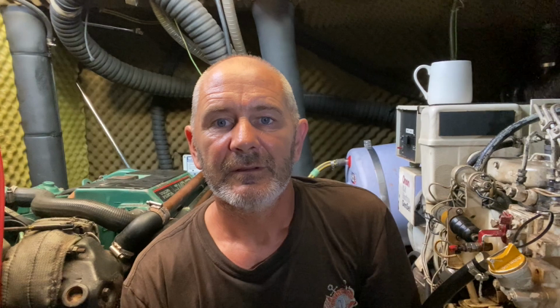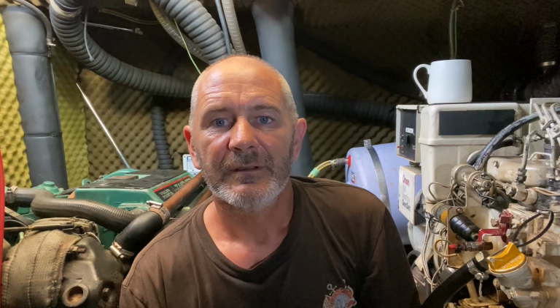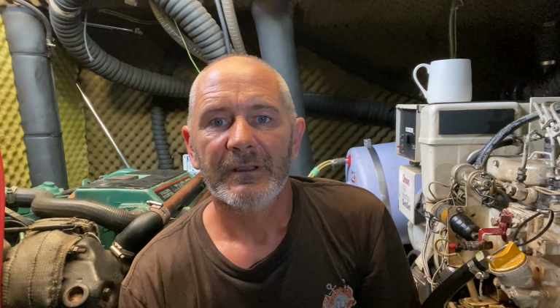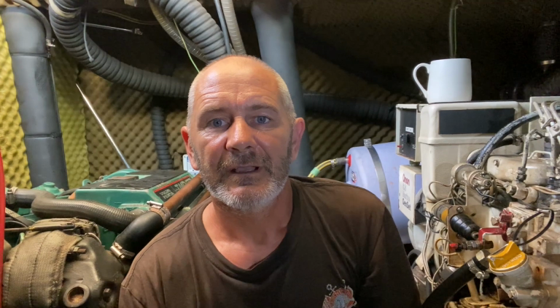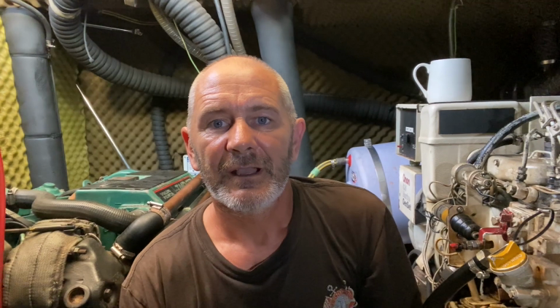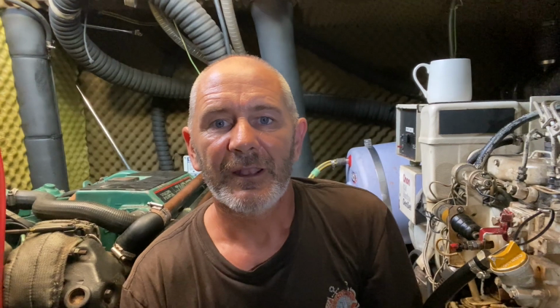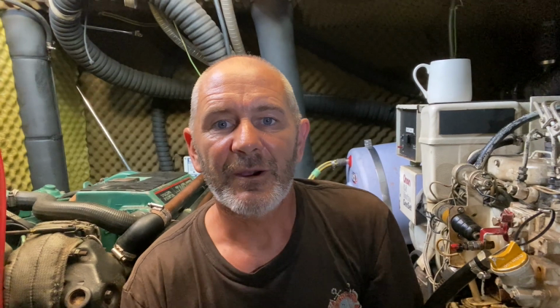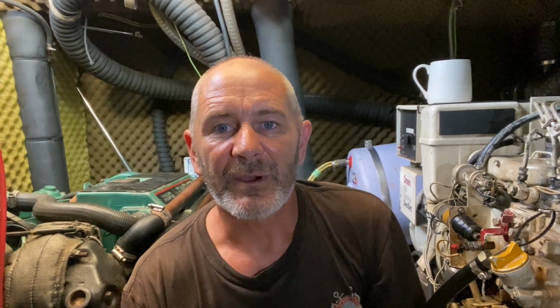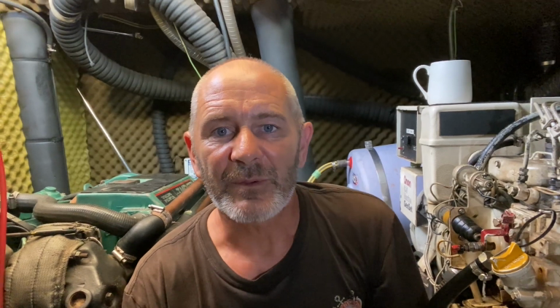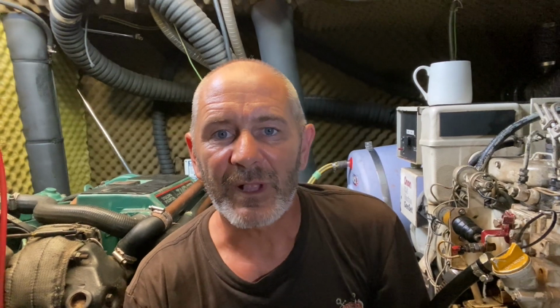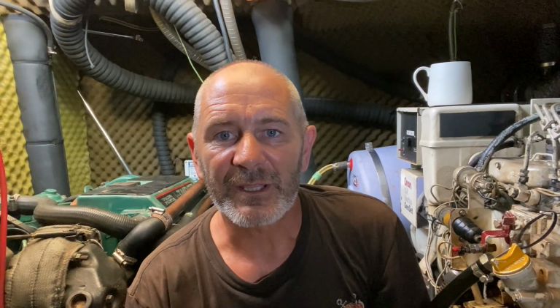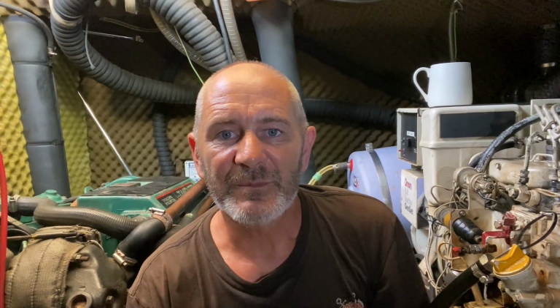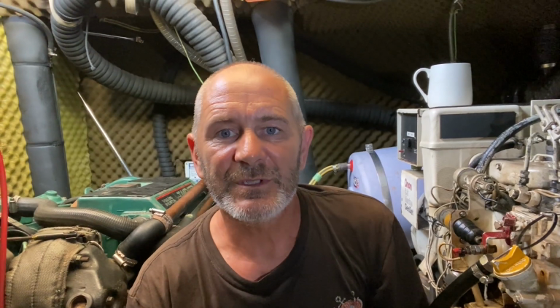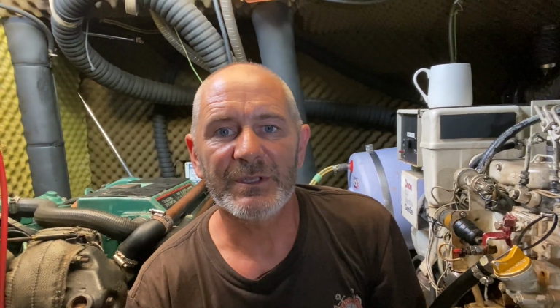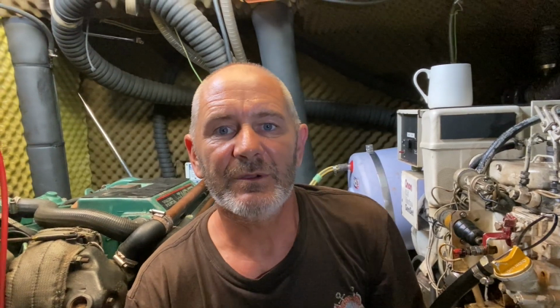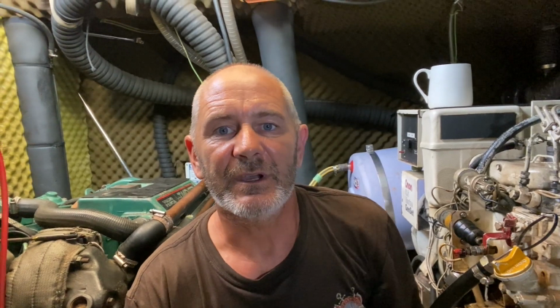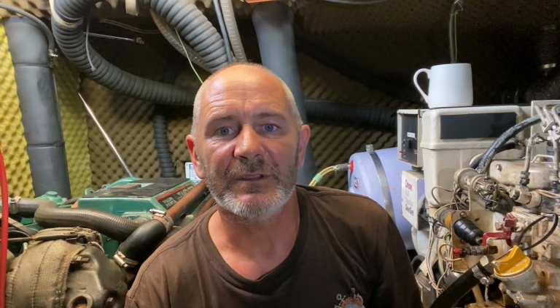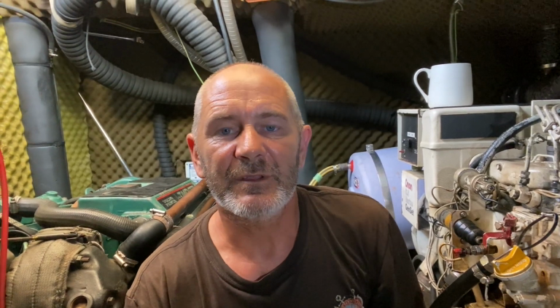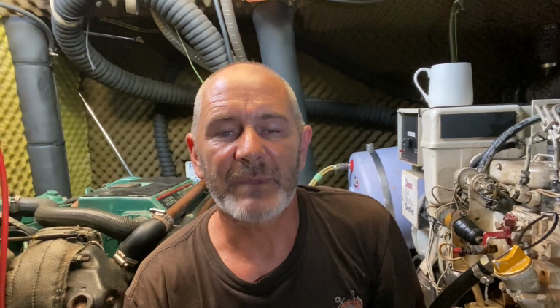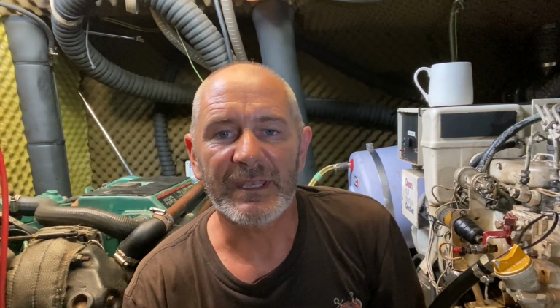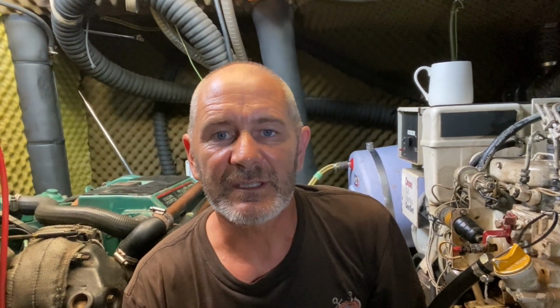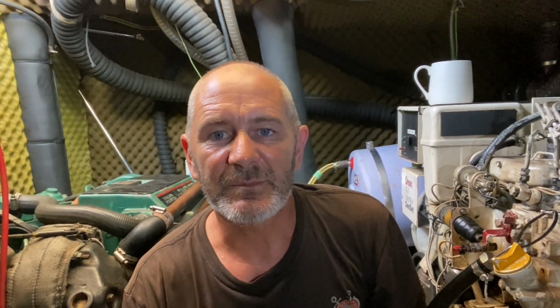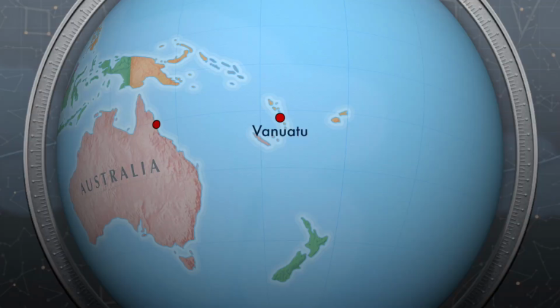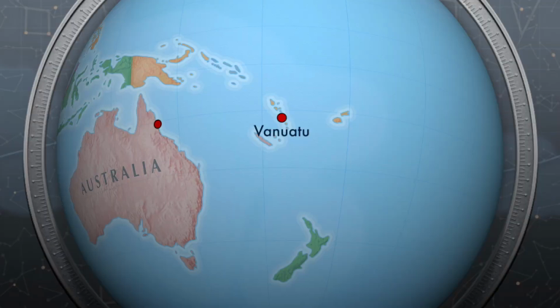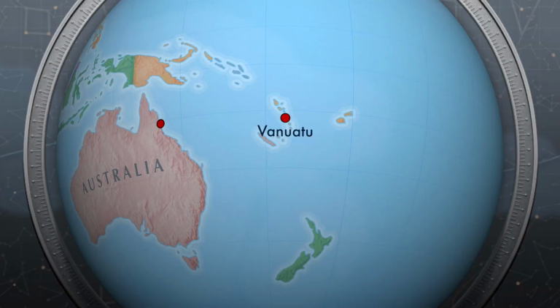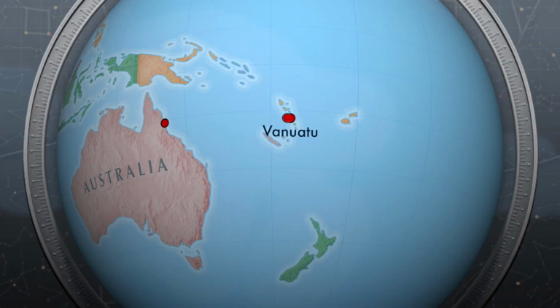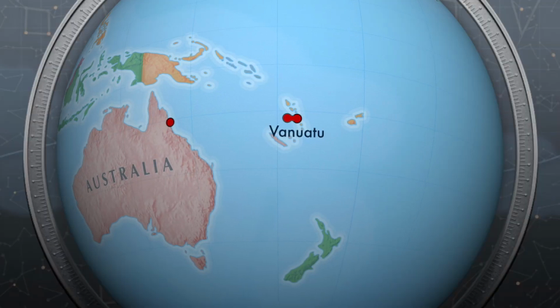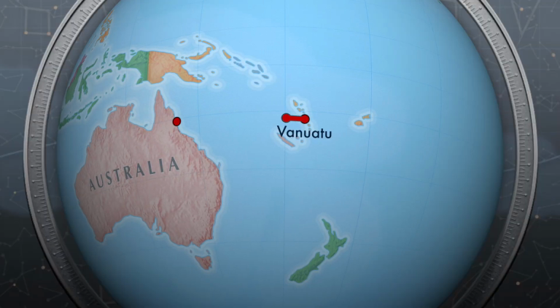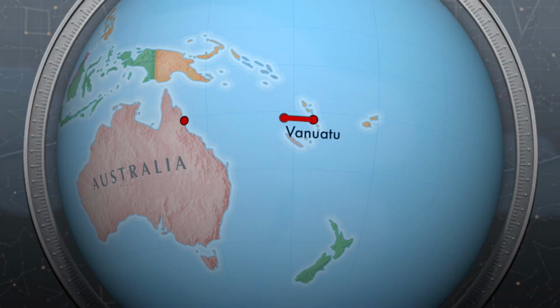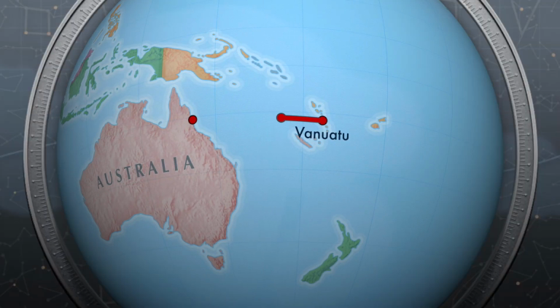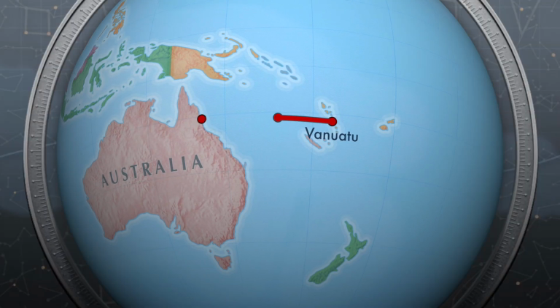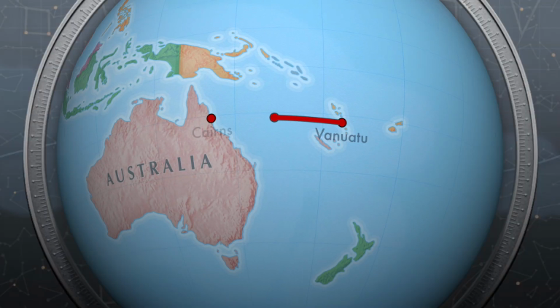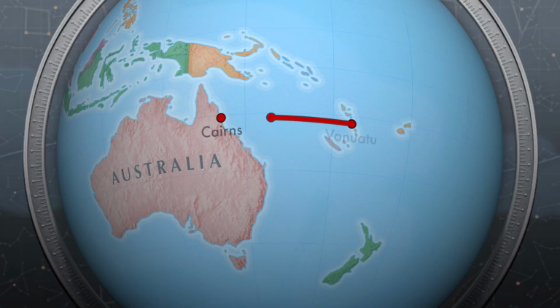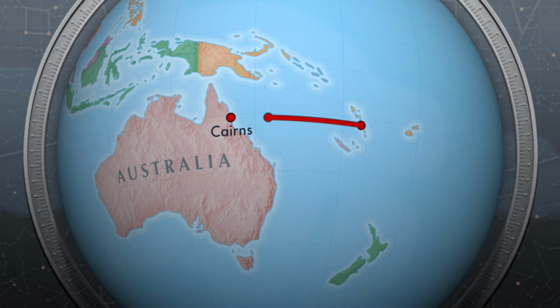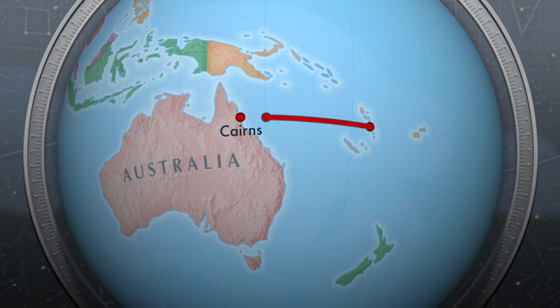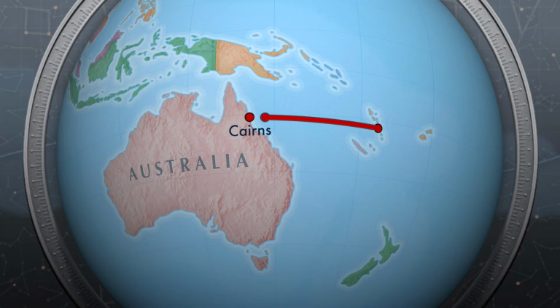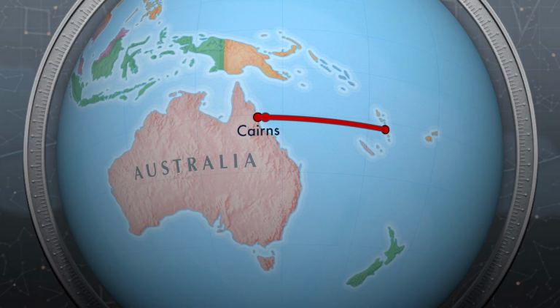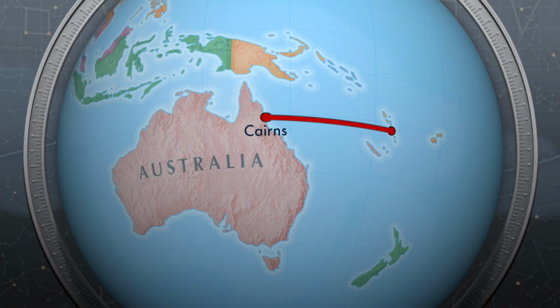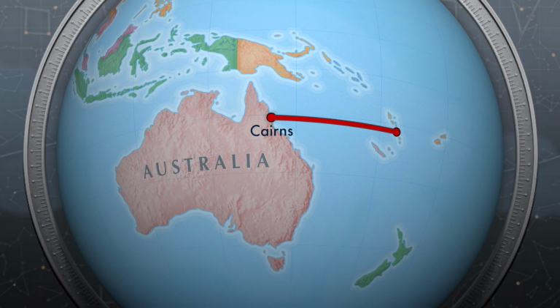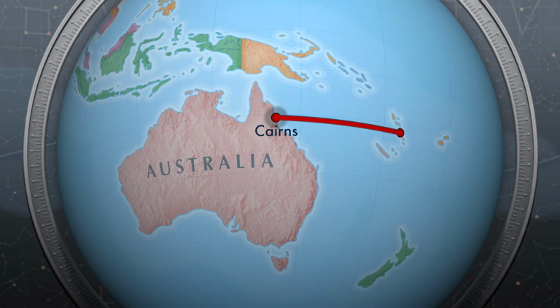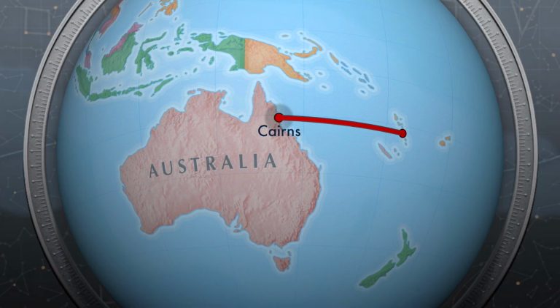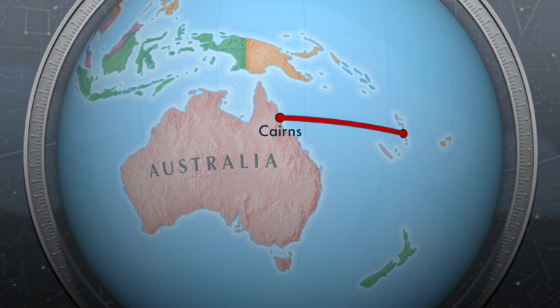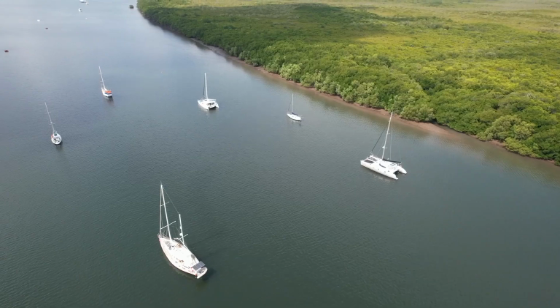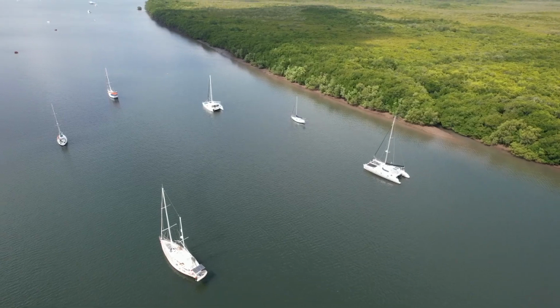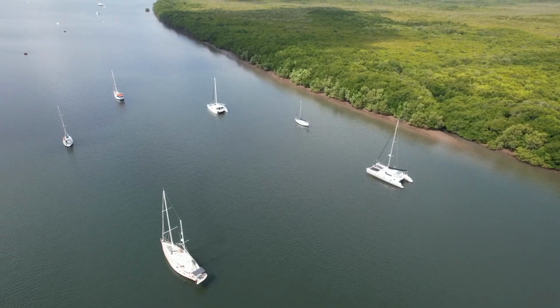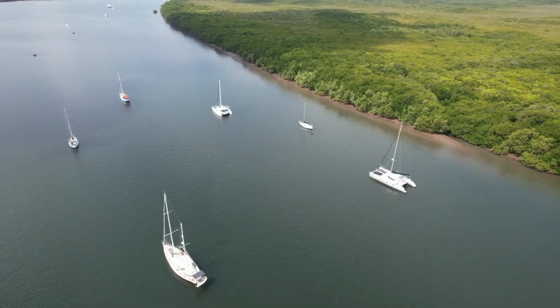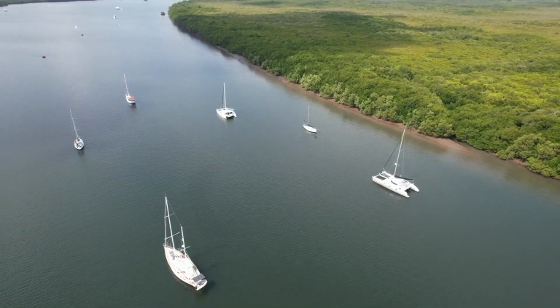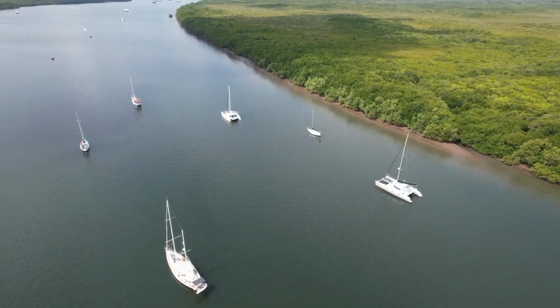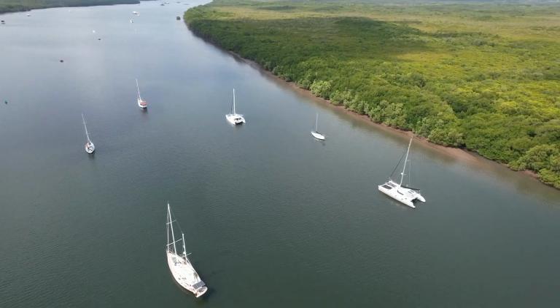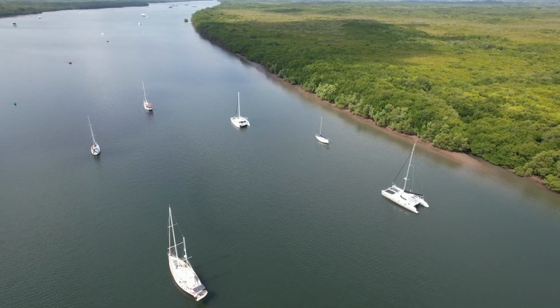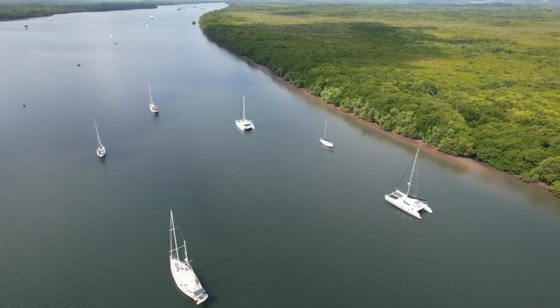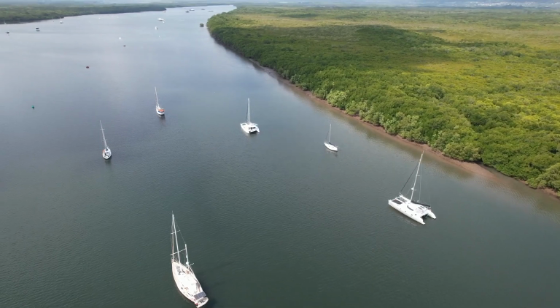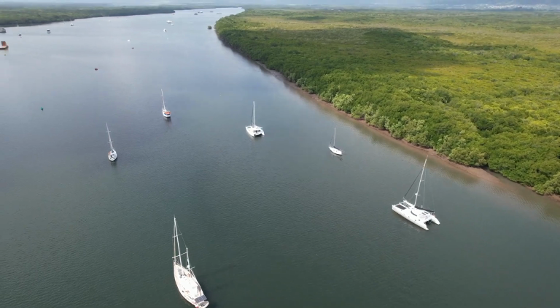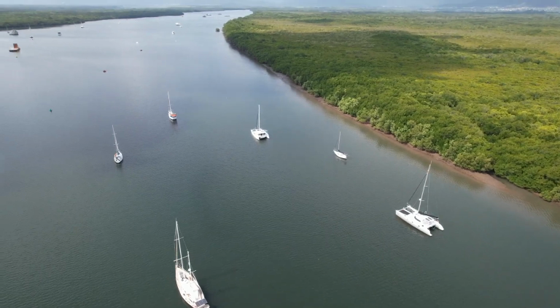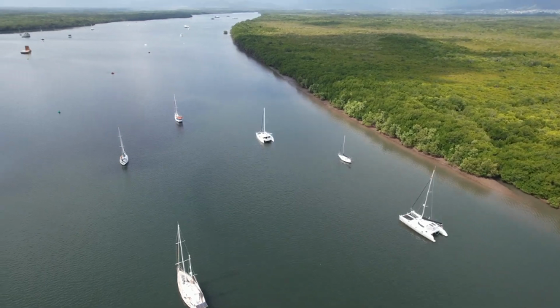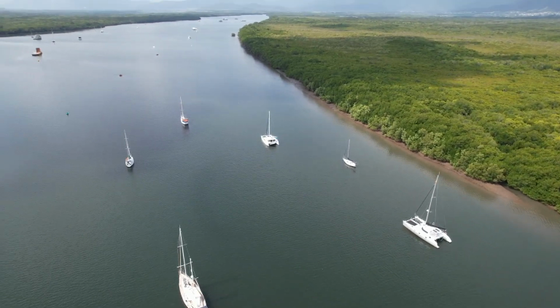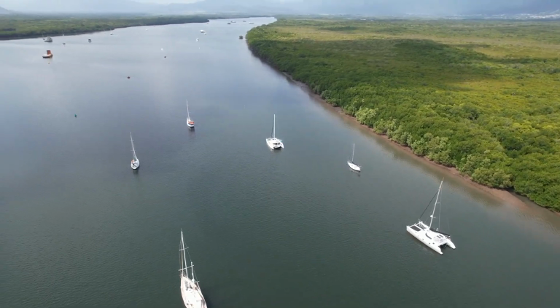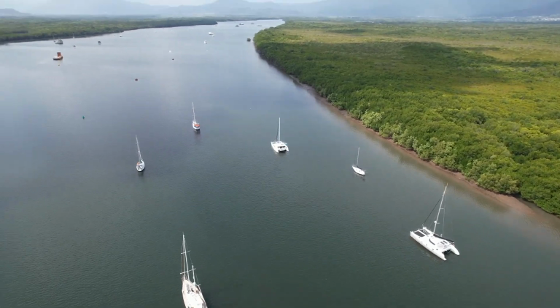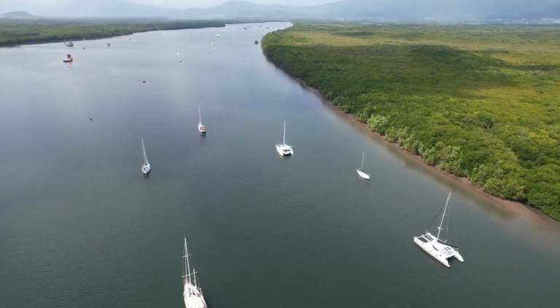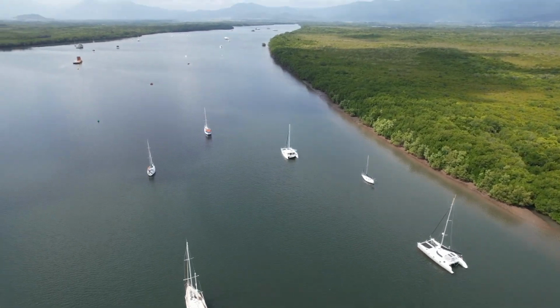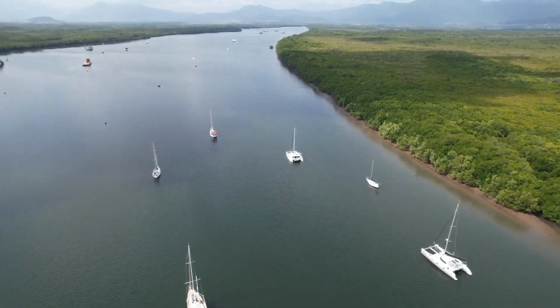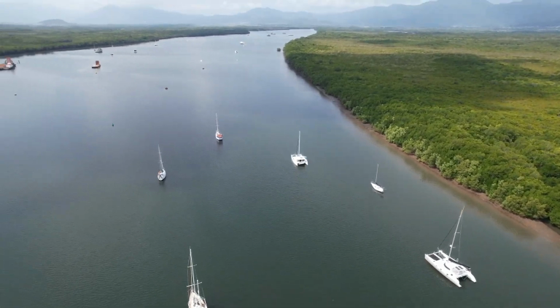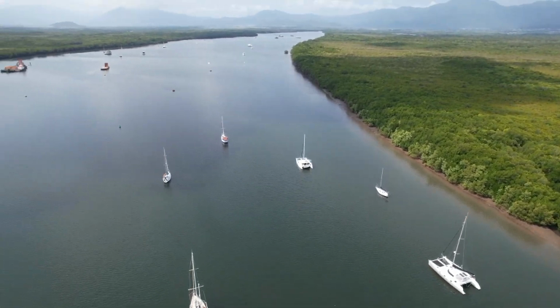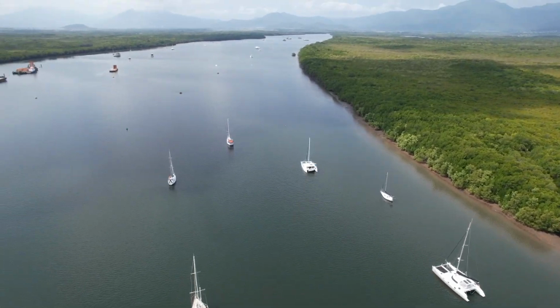Hello and welcome to another maintenance blog, this time from the crocodile infested mangroves of Cairns in Northern Australia.